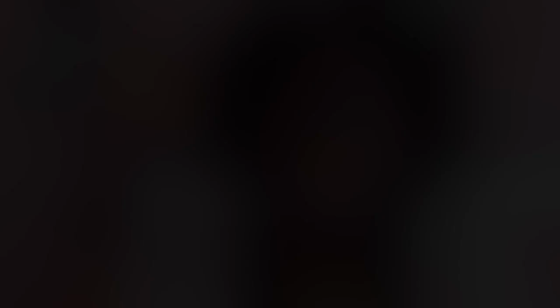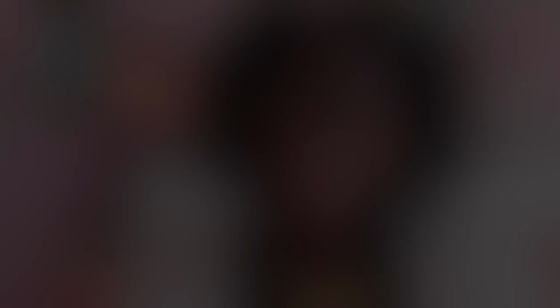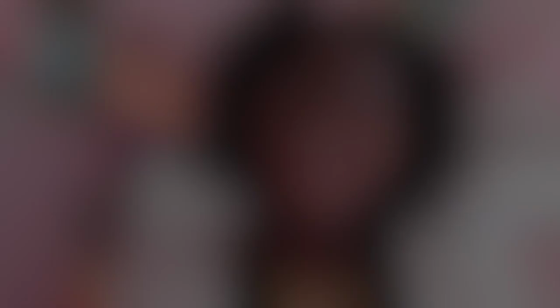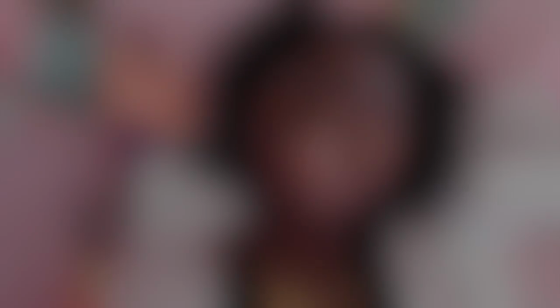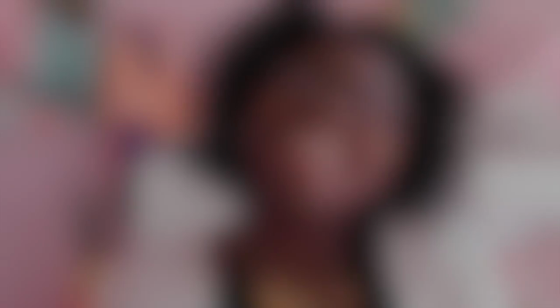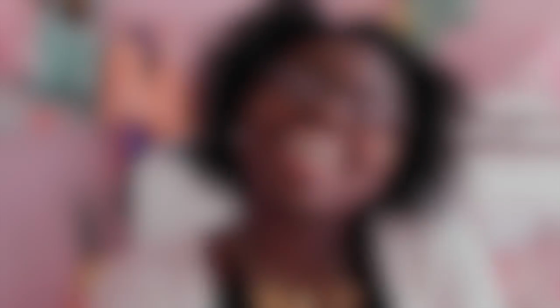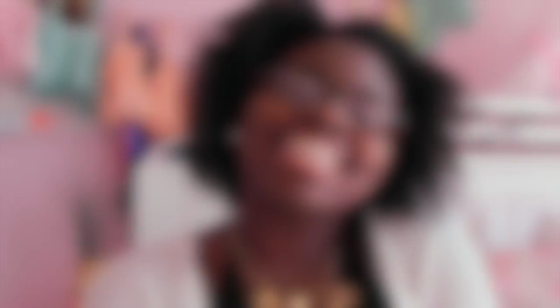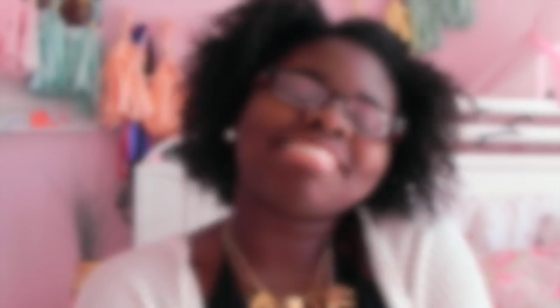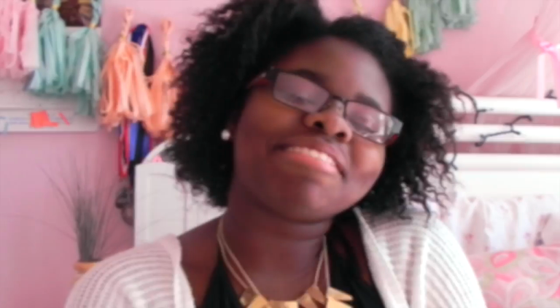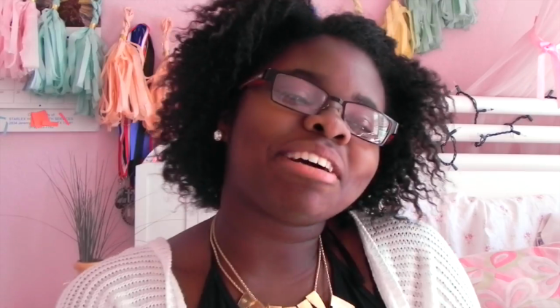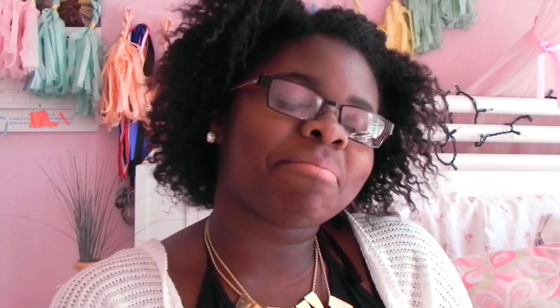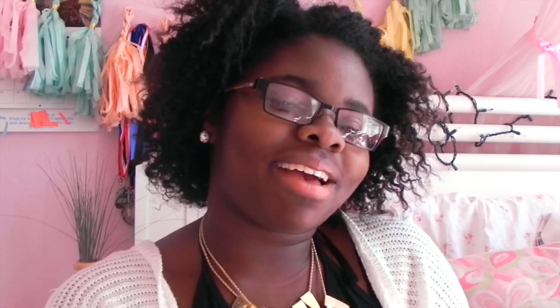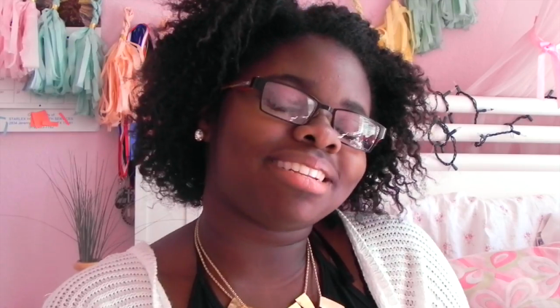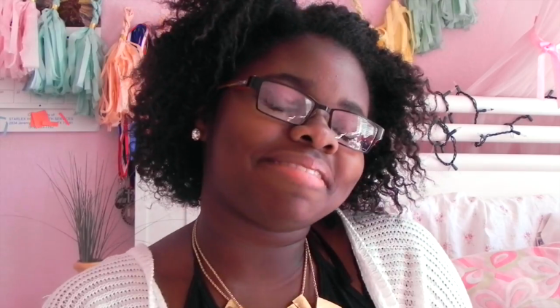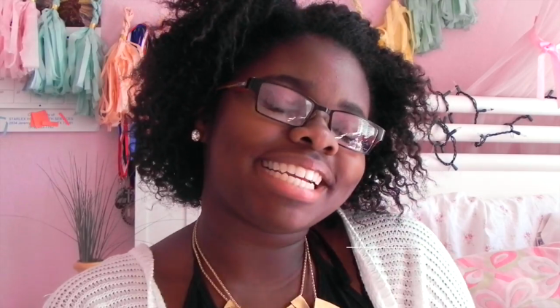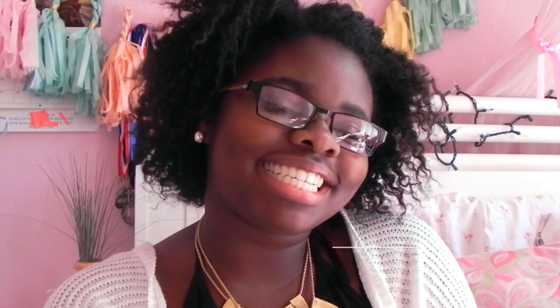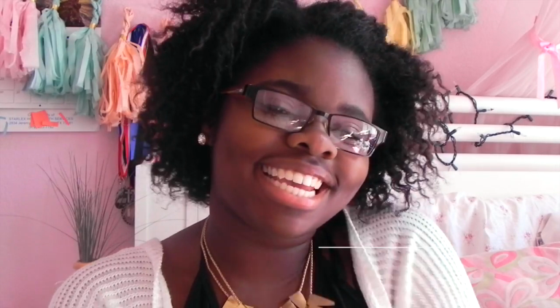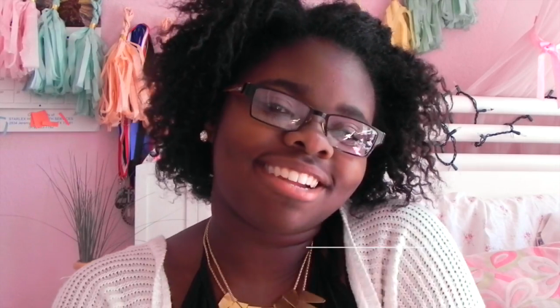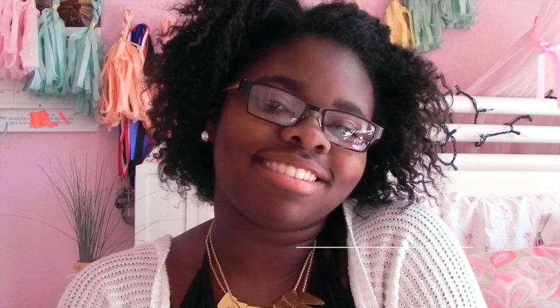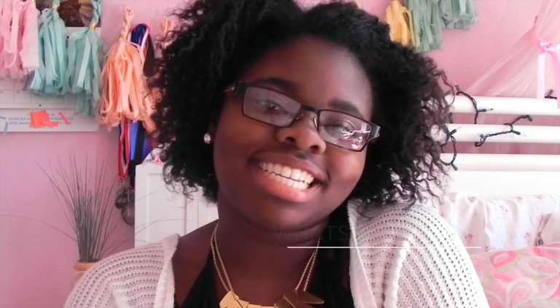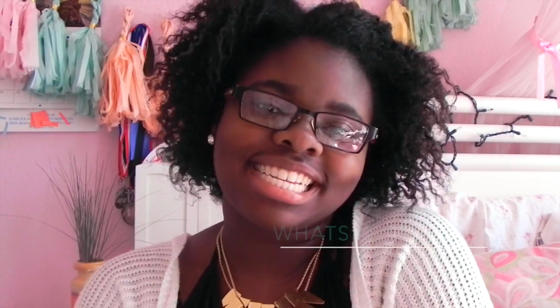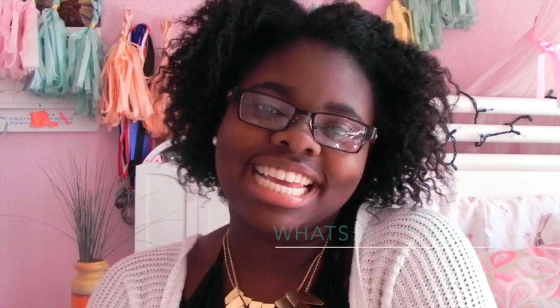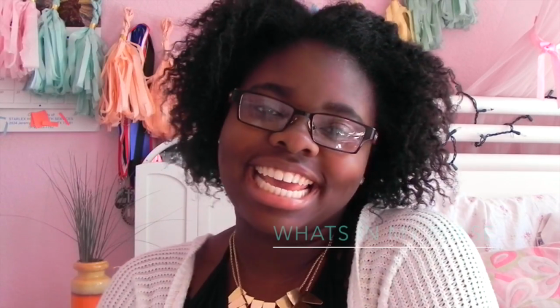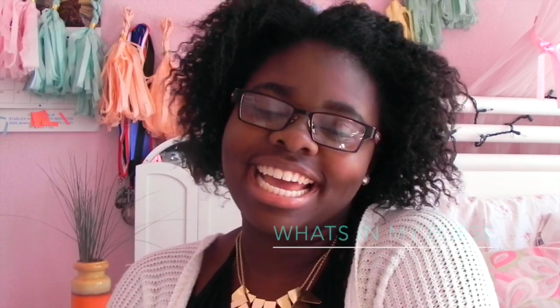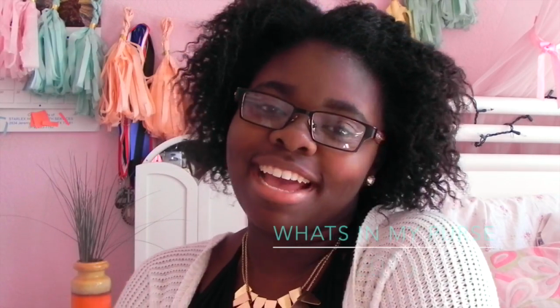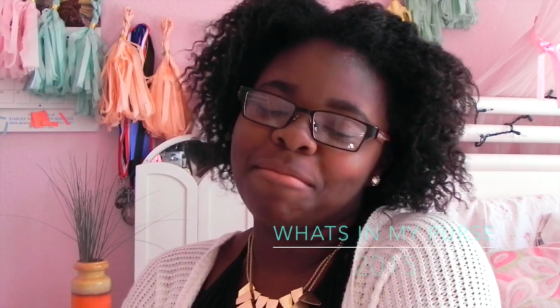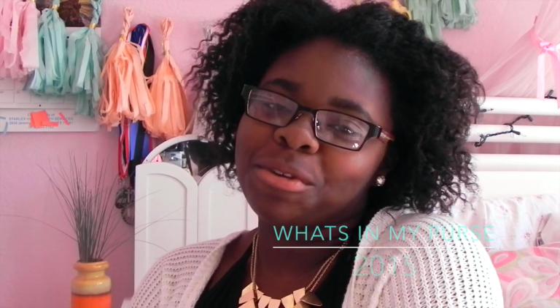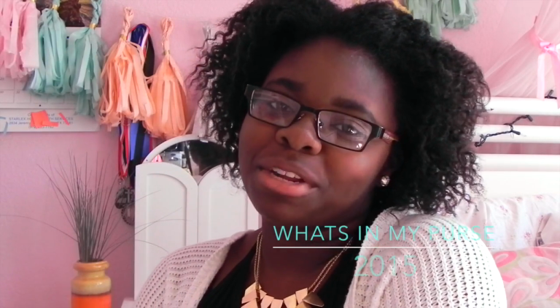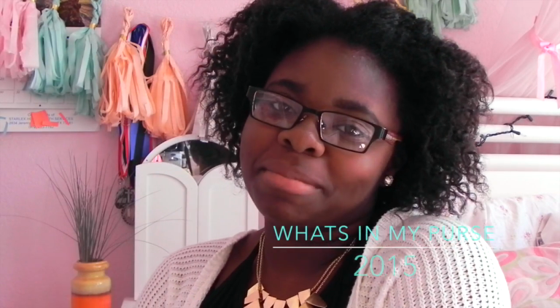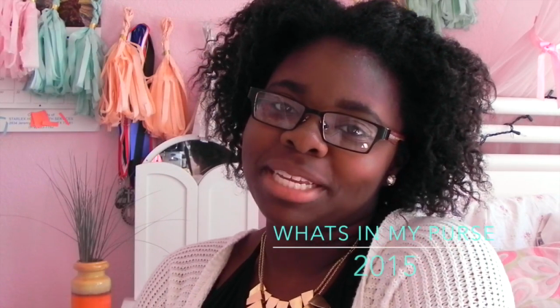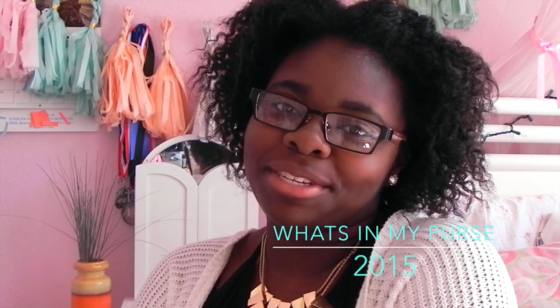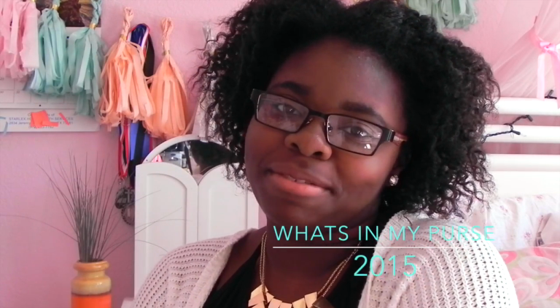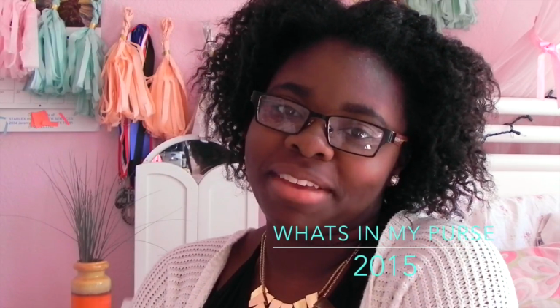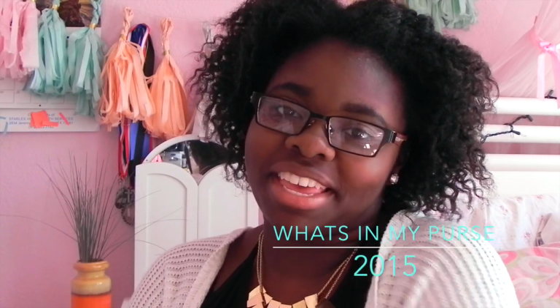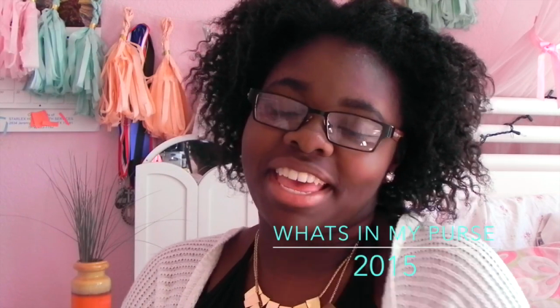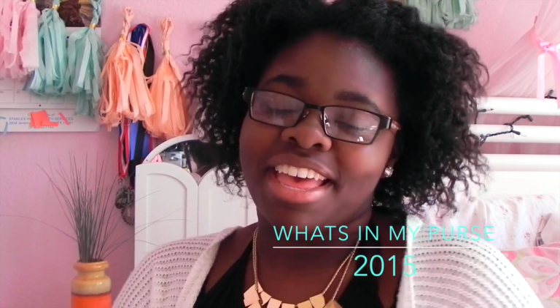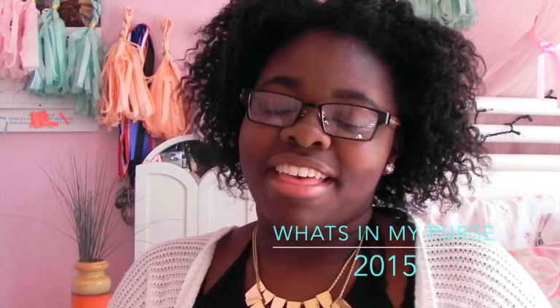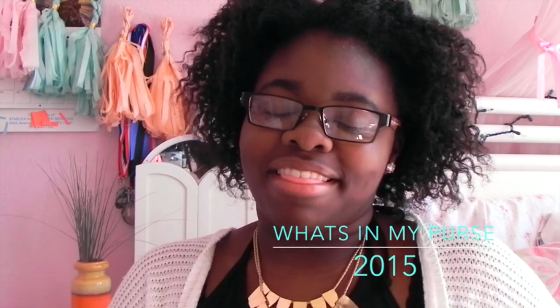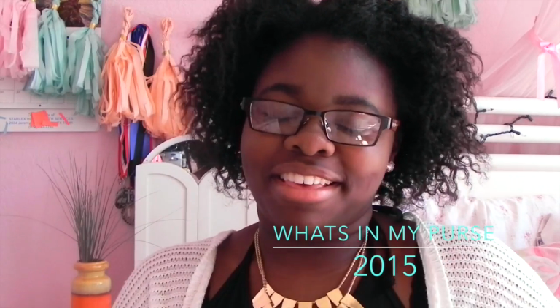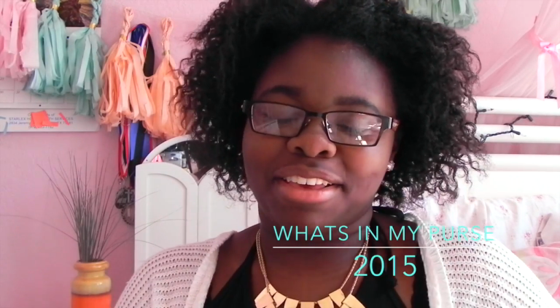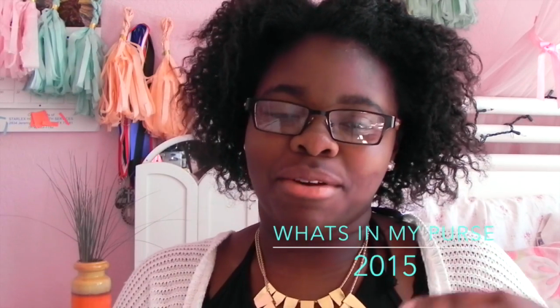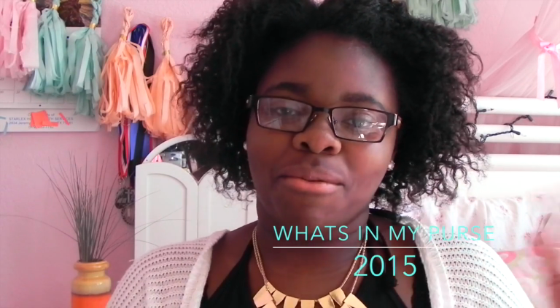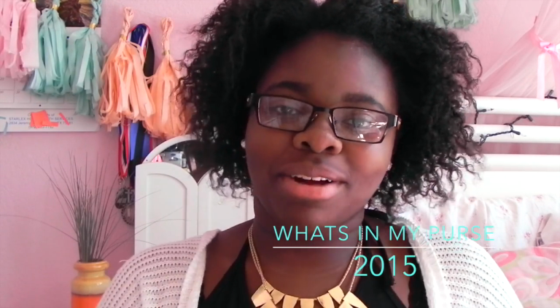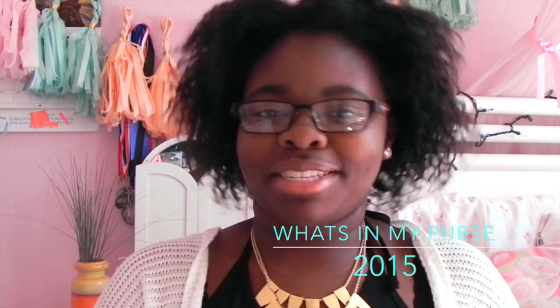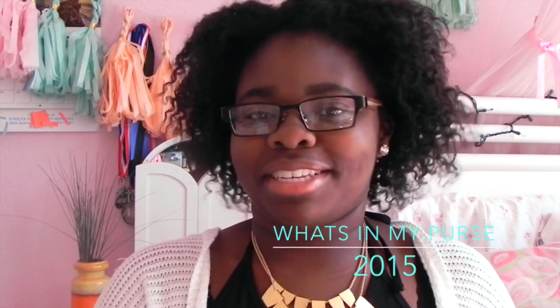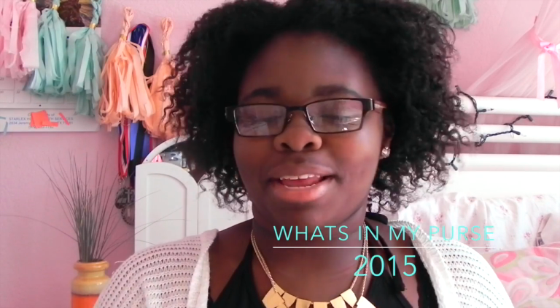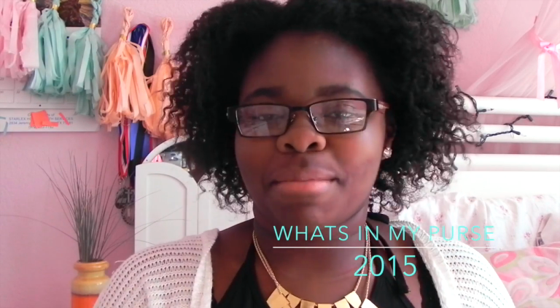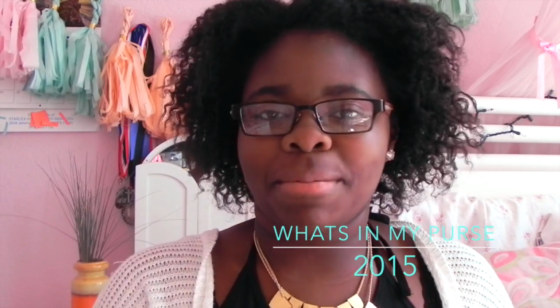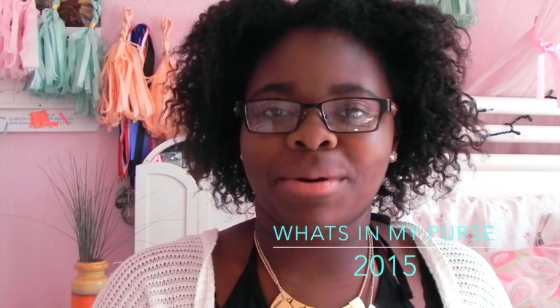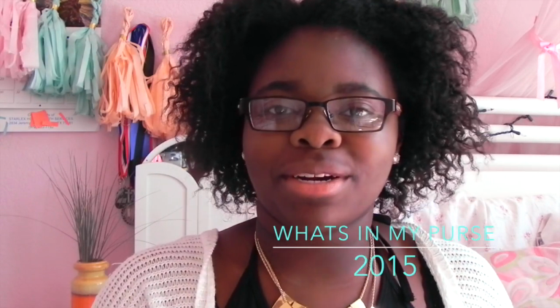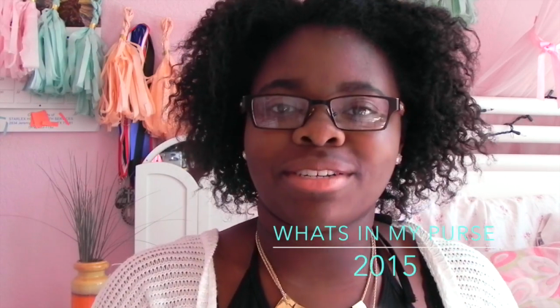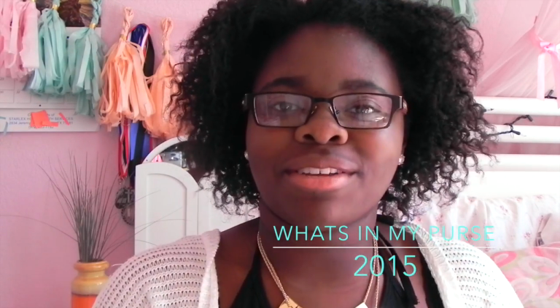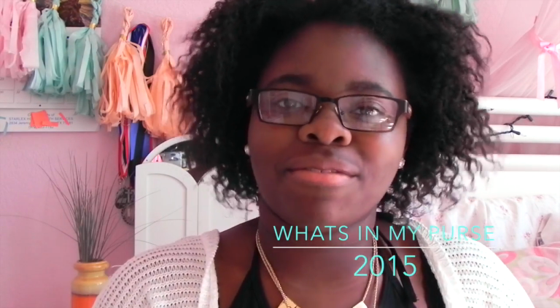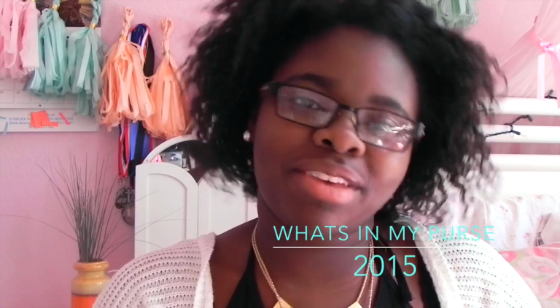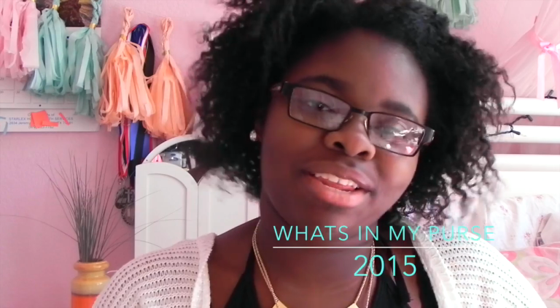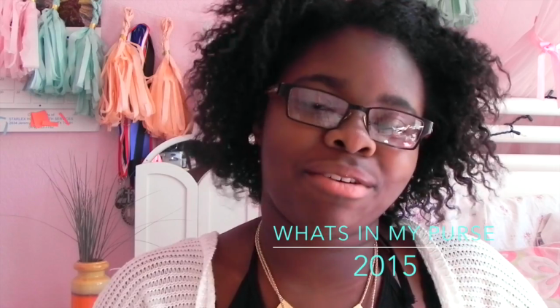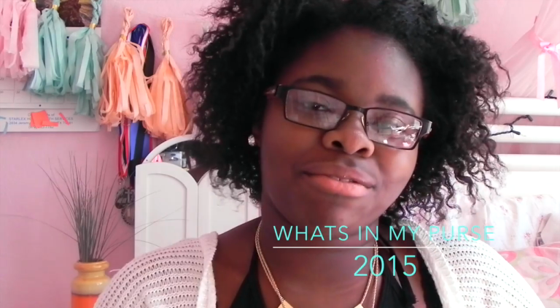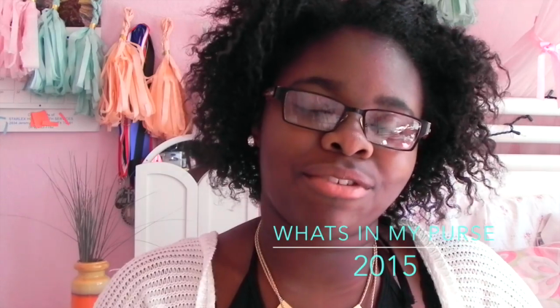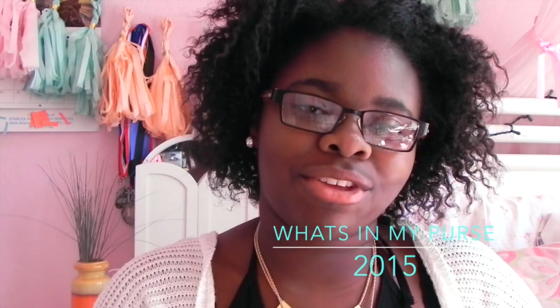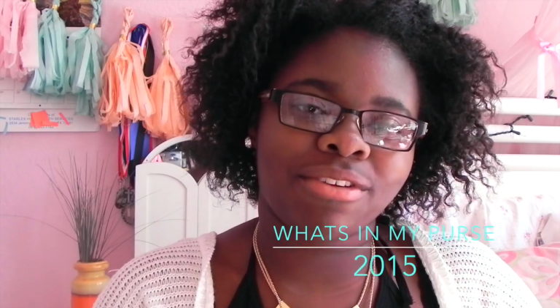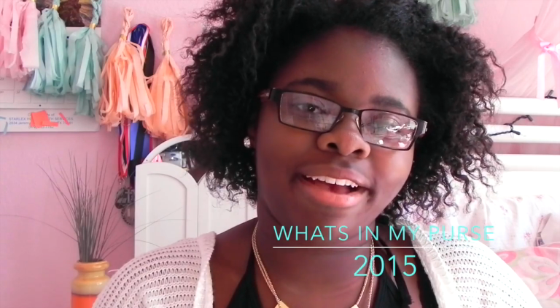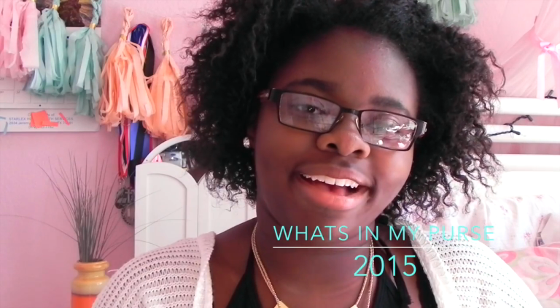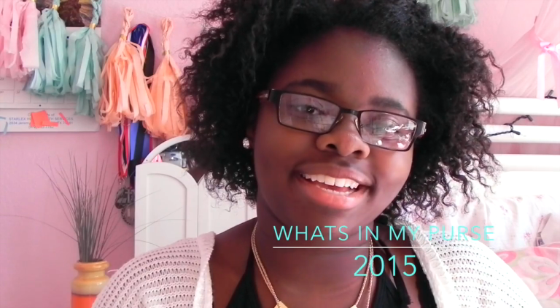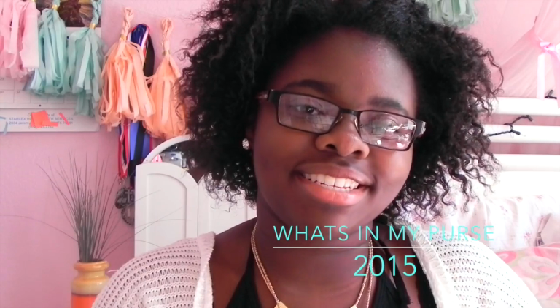Hi guys, welcome back to my channel. Today I'm going to be doing the what's in my purse video for you guys.